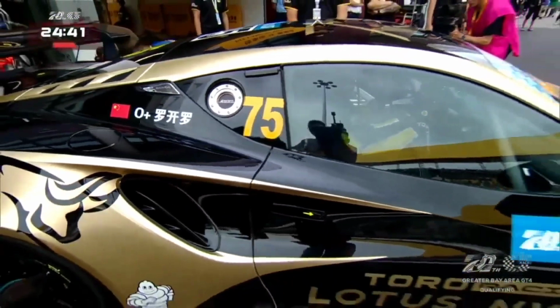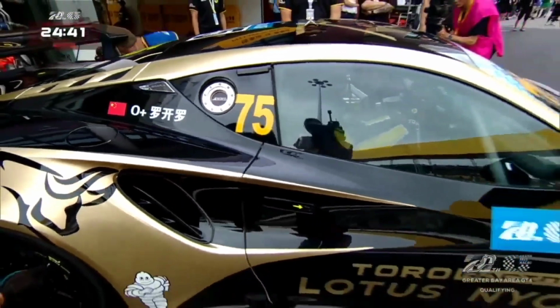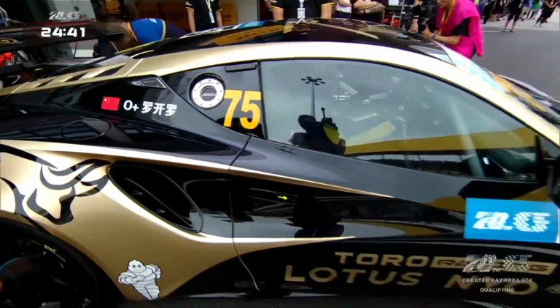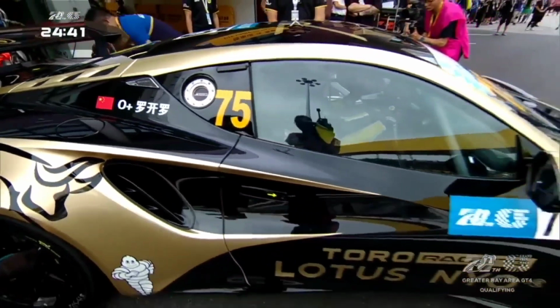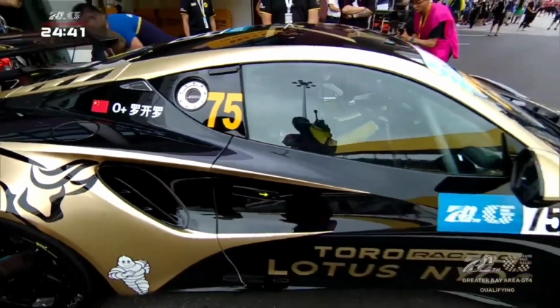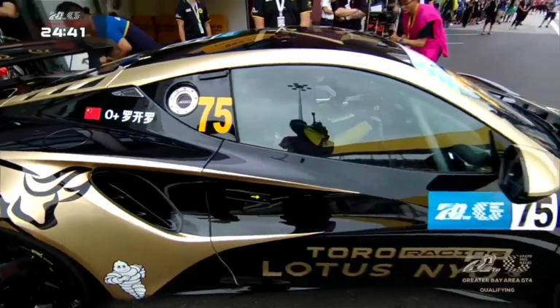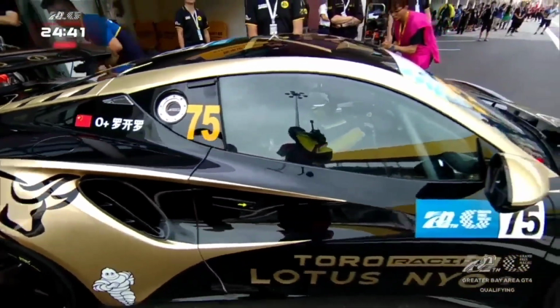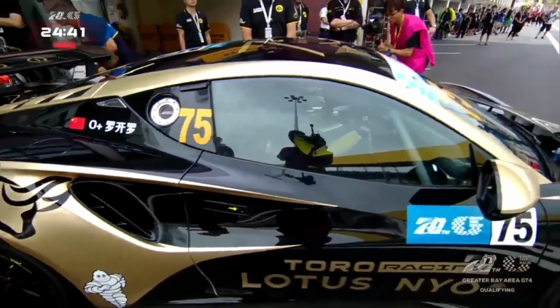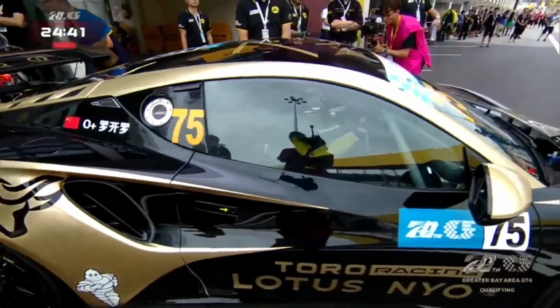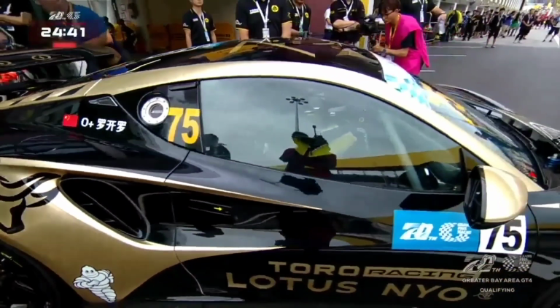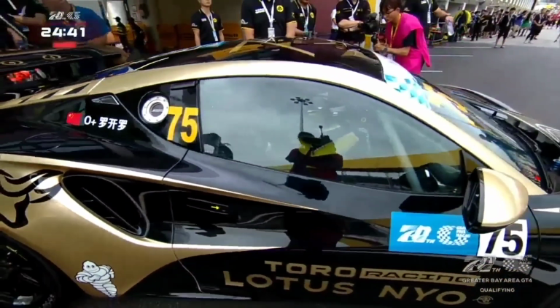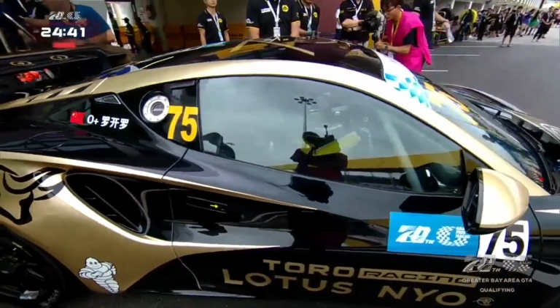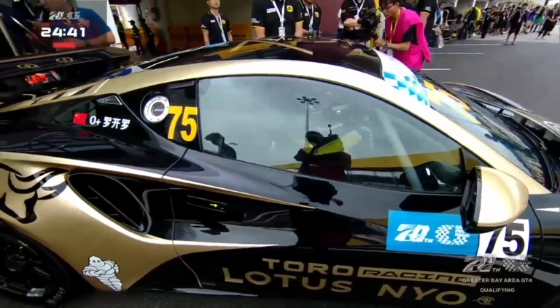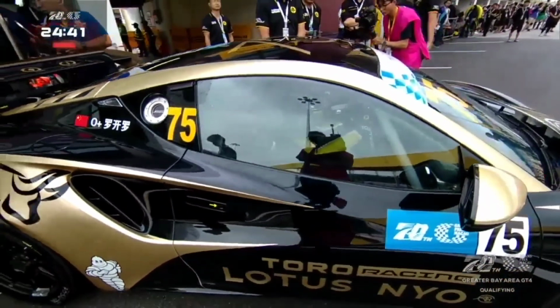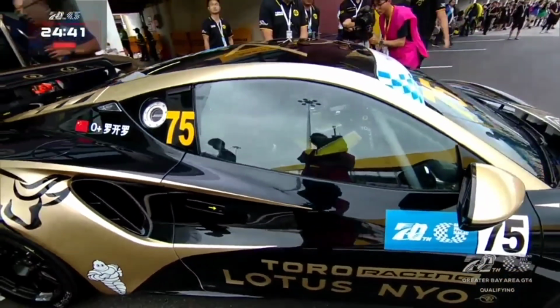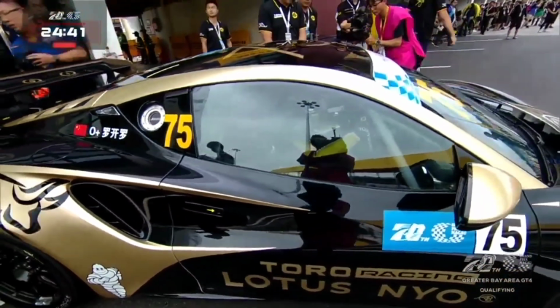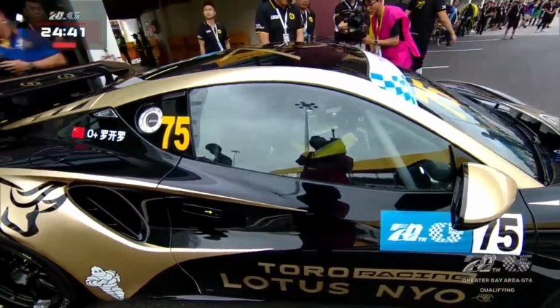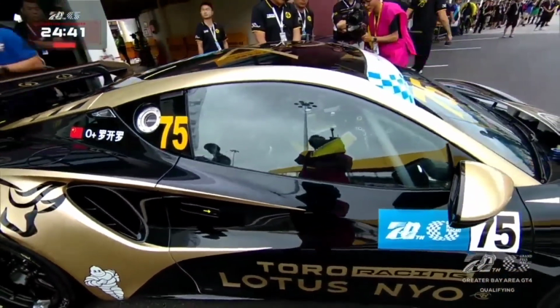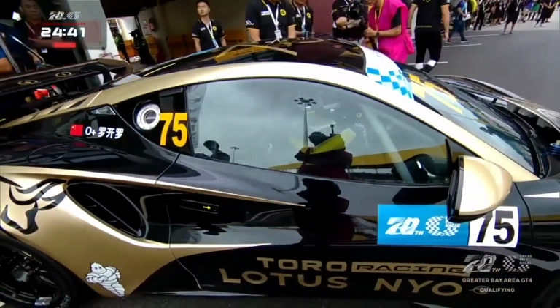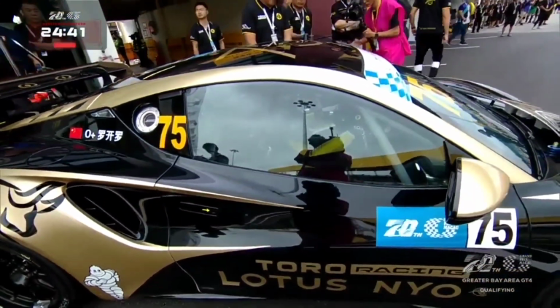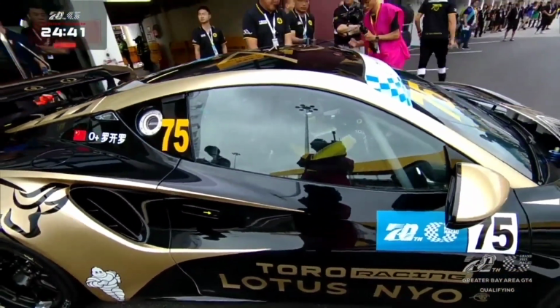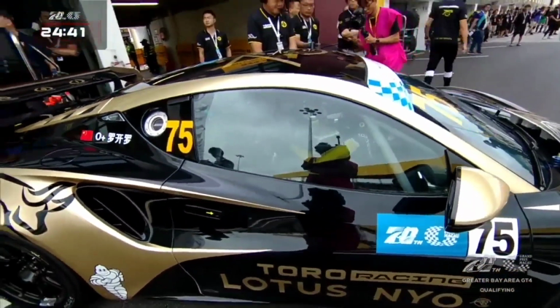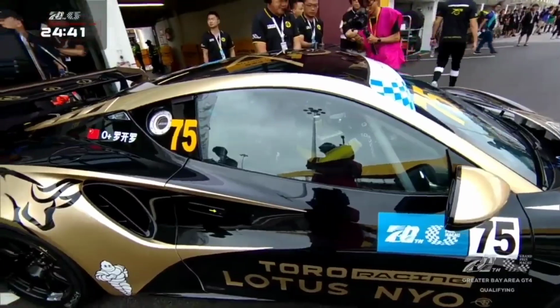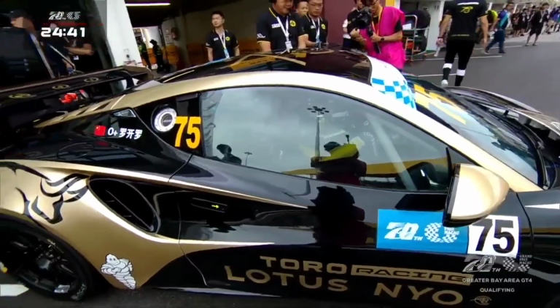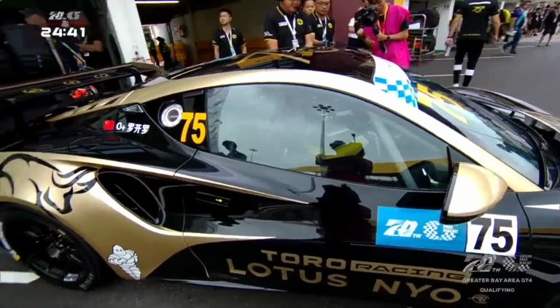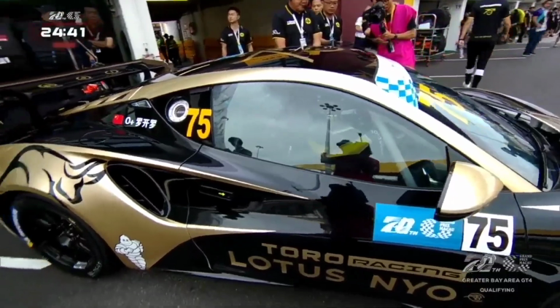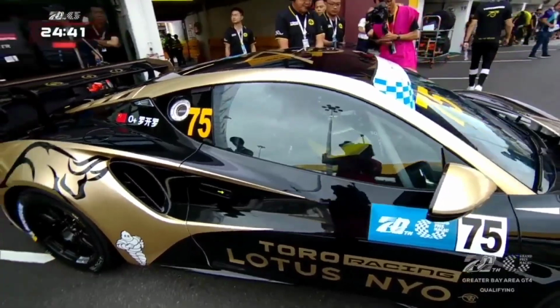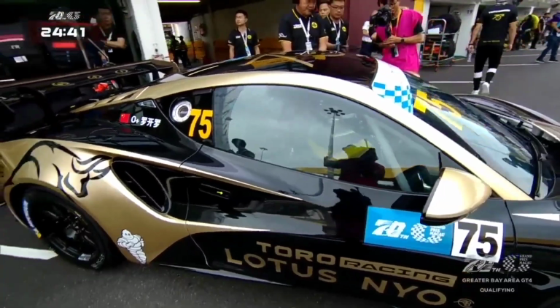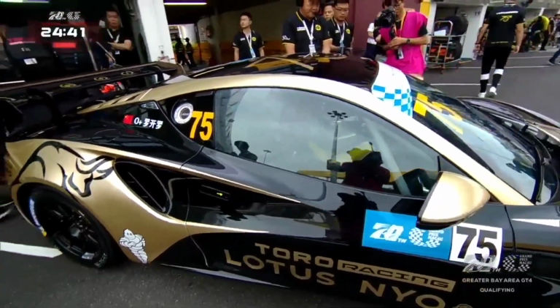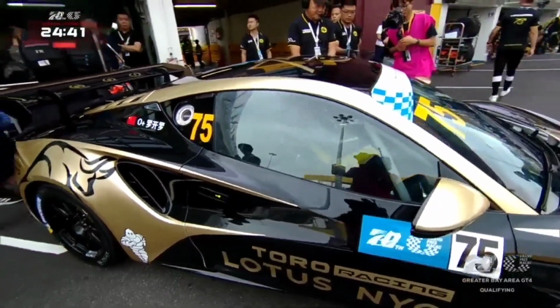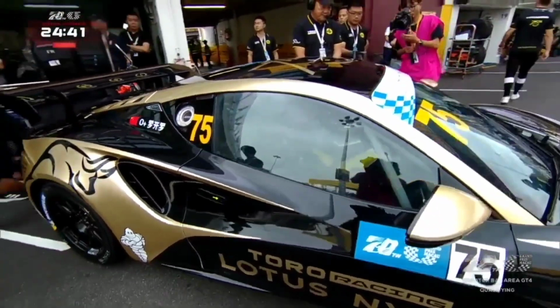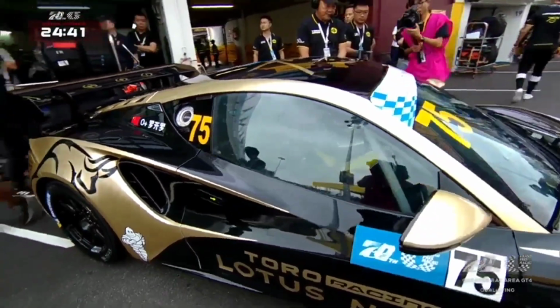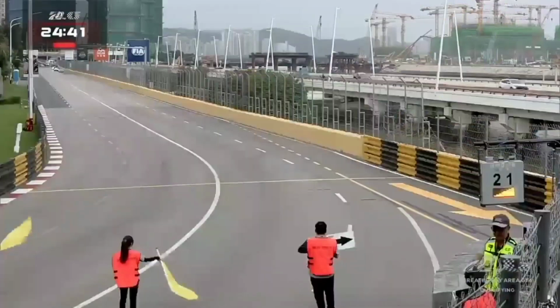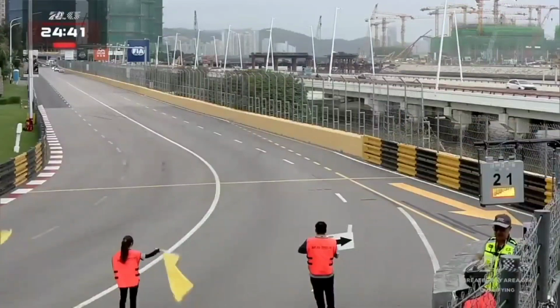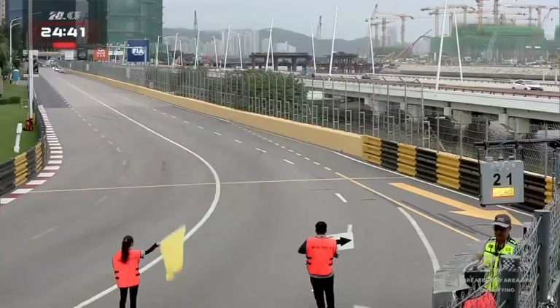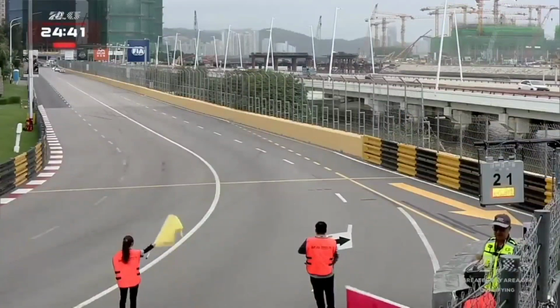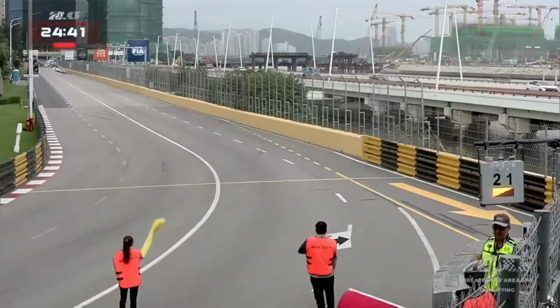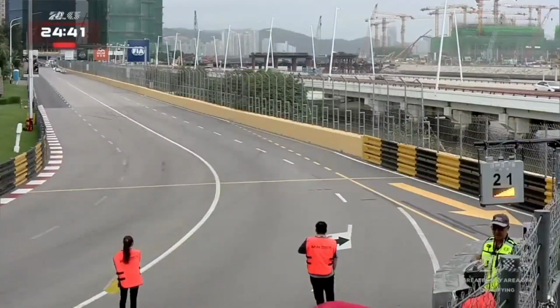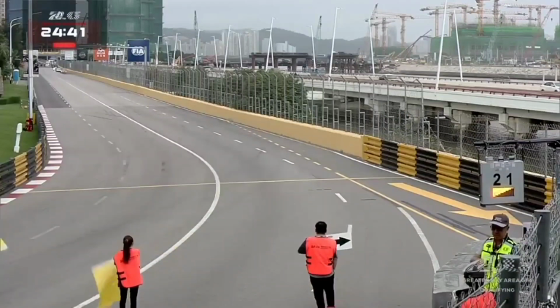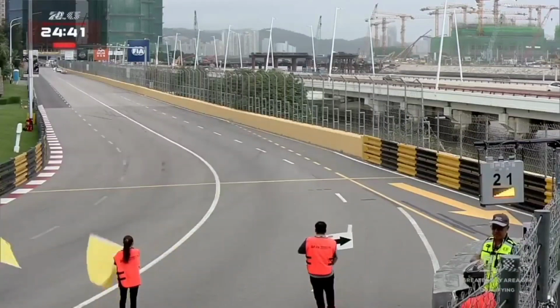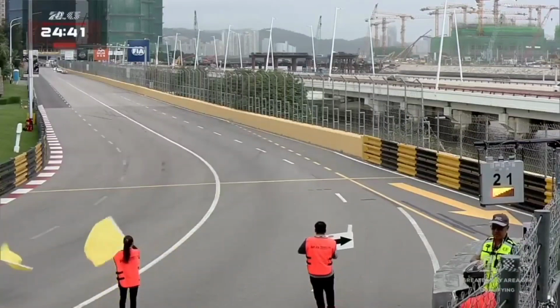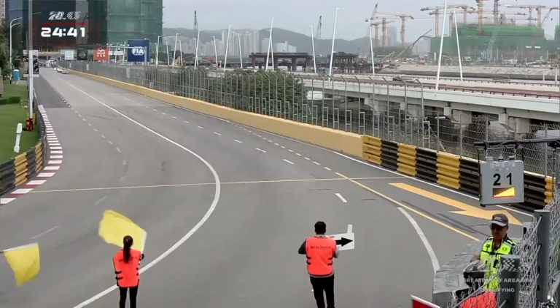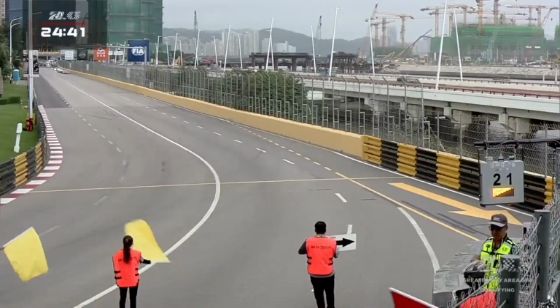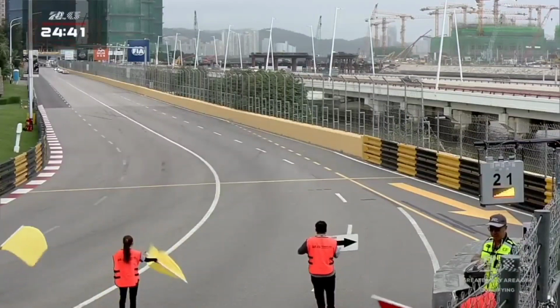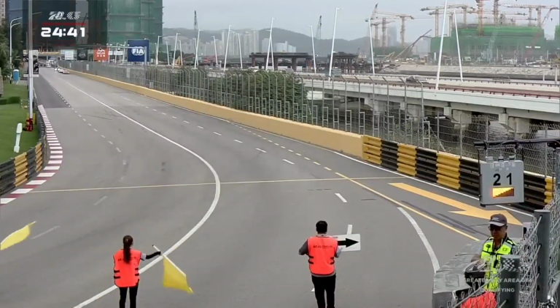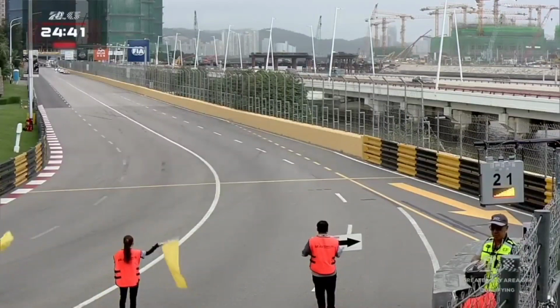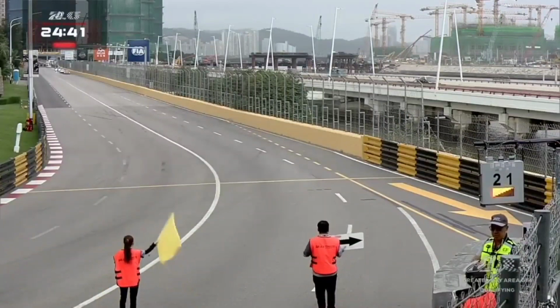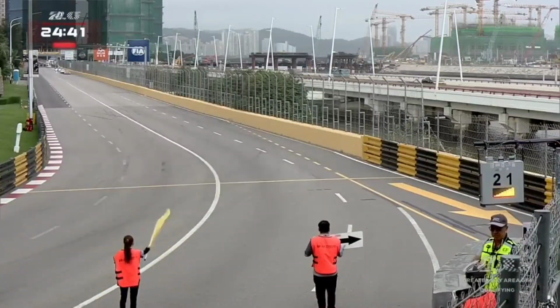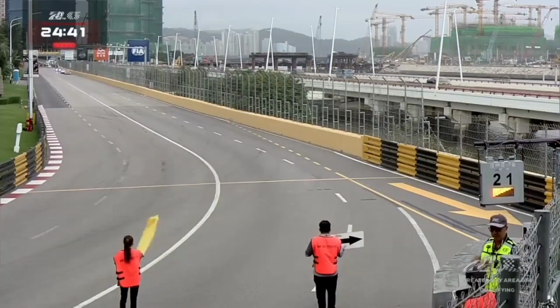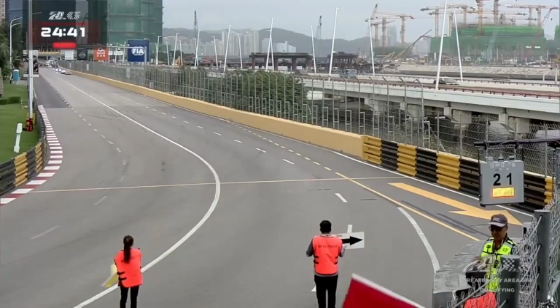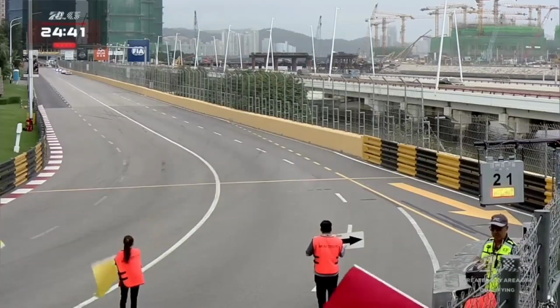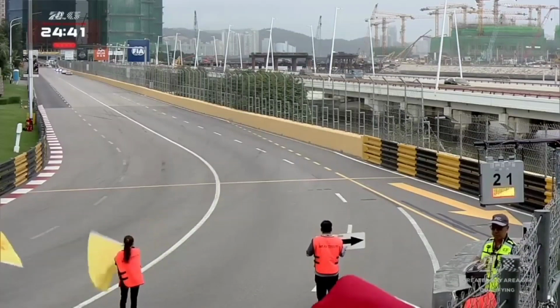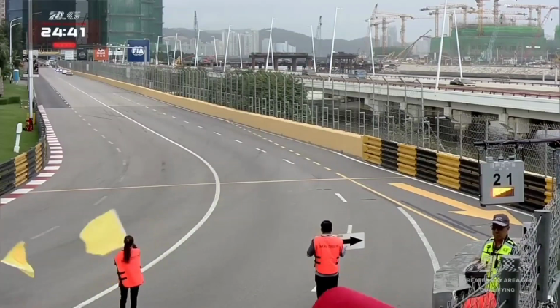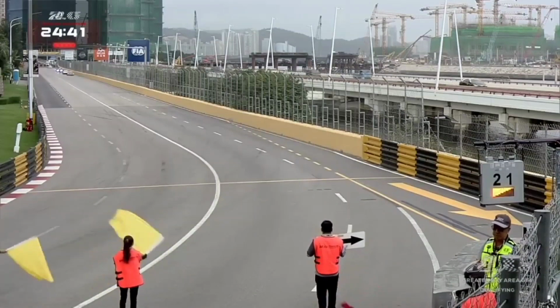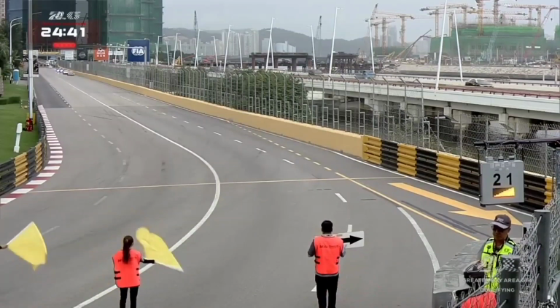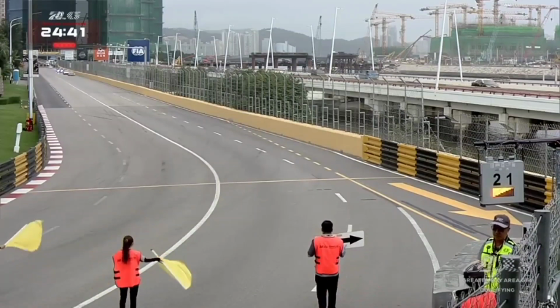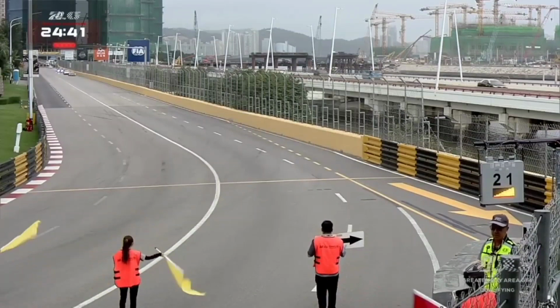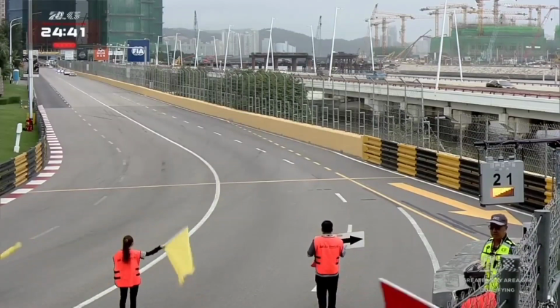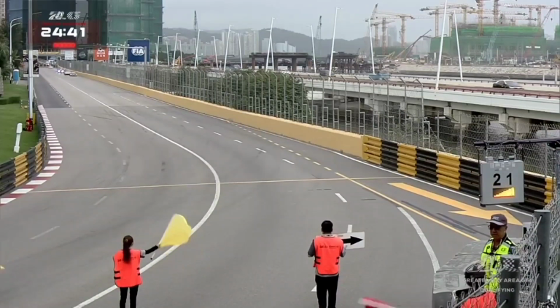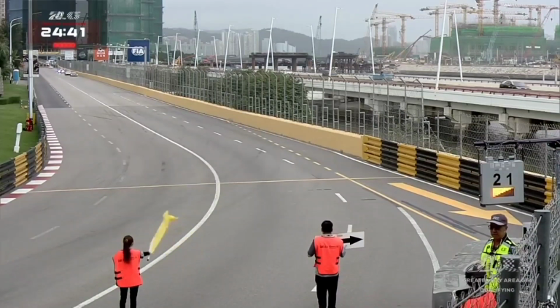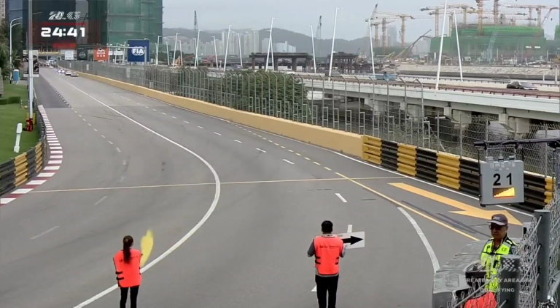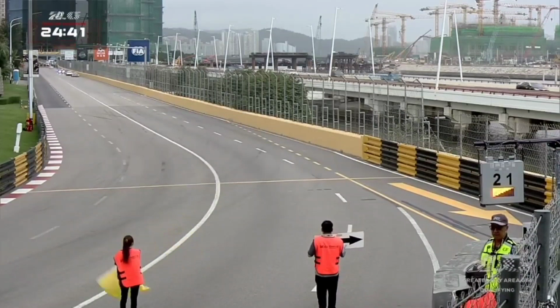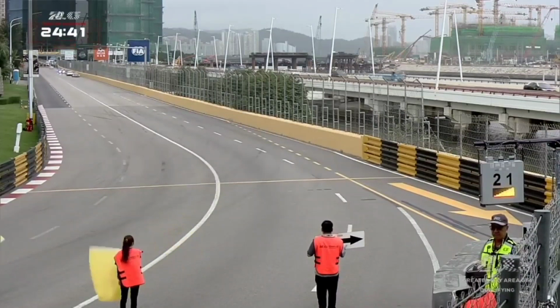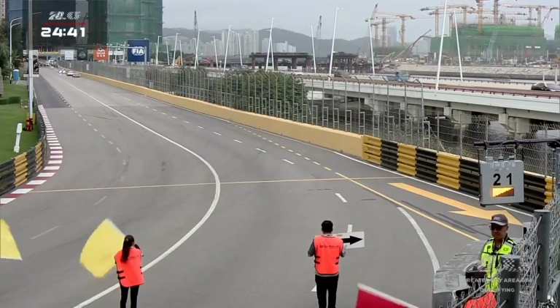It comes to the point where the officials have to say, look, if the car is going to do this continually, we can't let it back out.